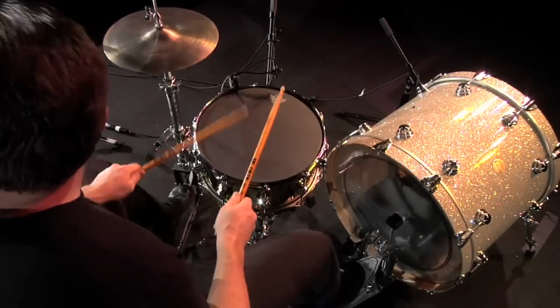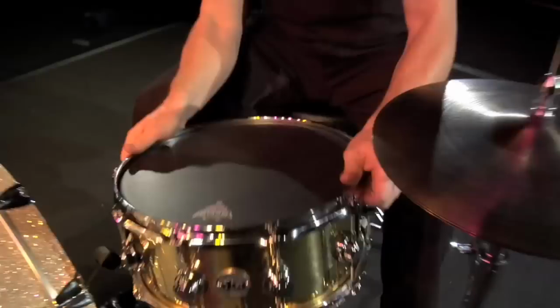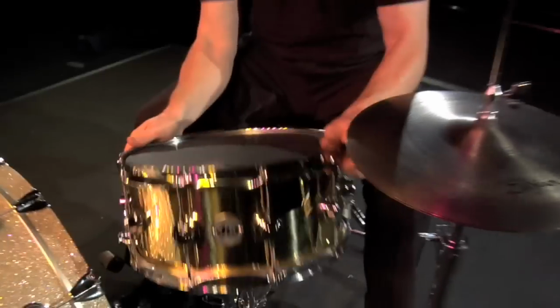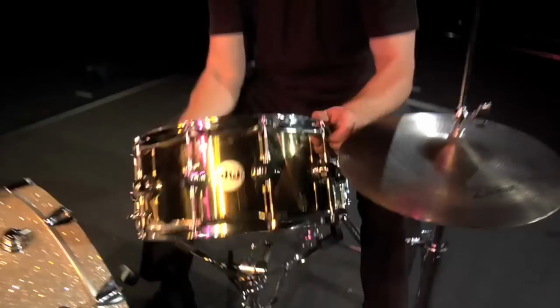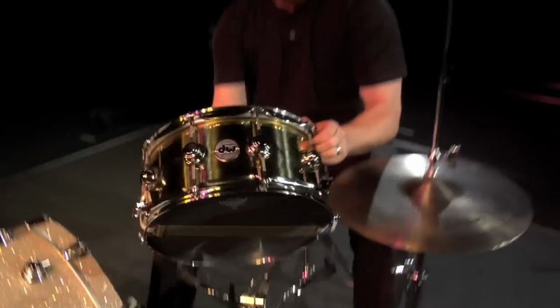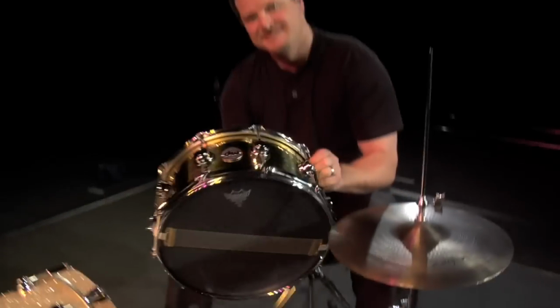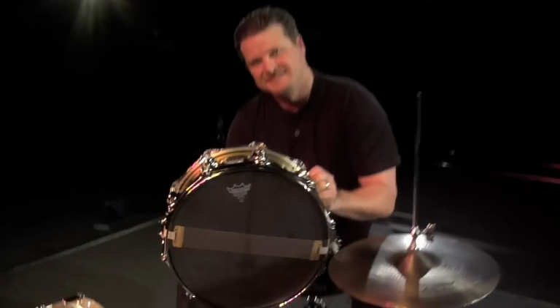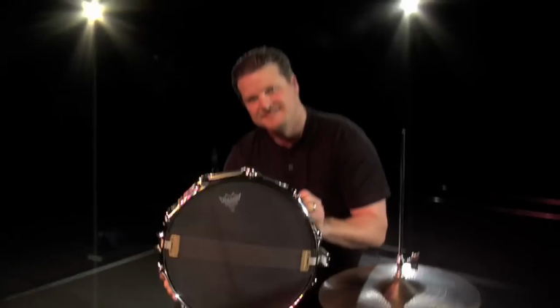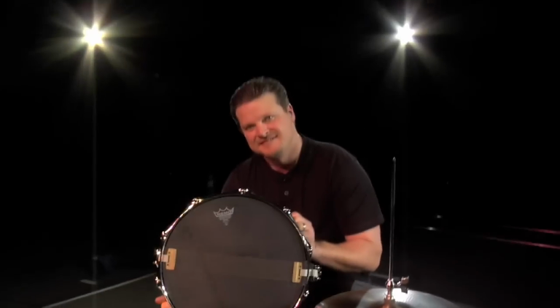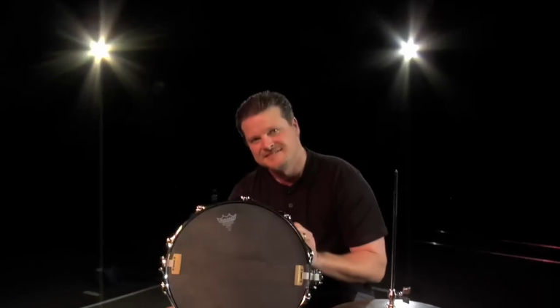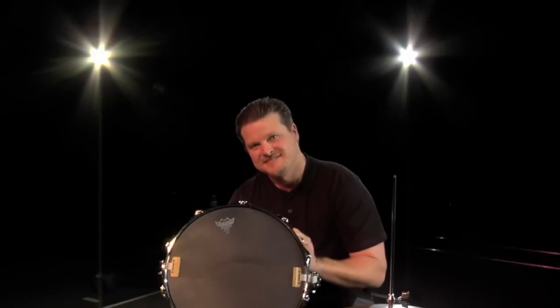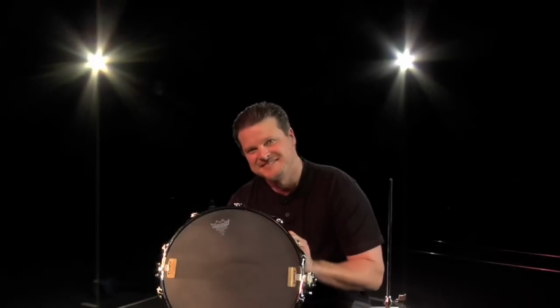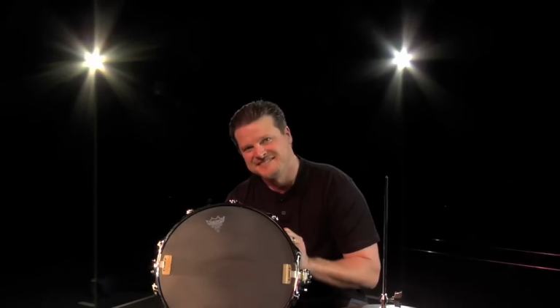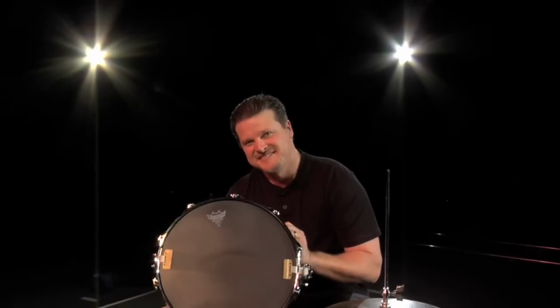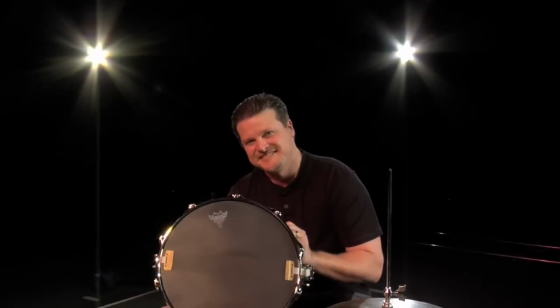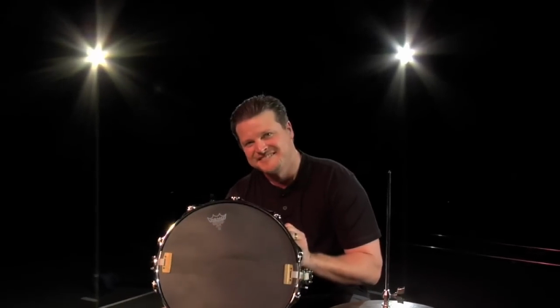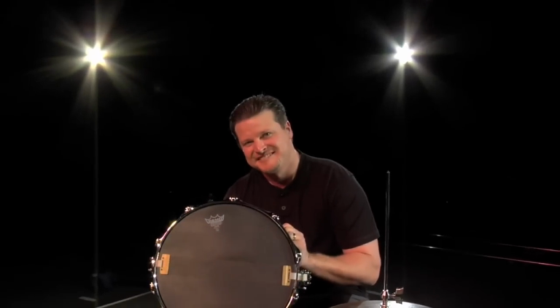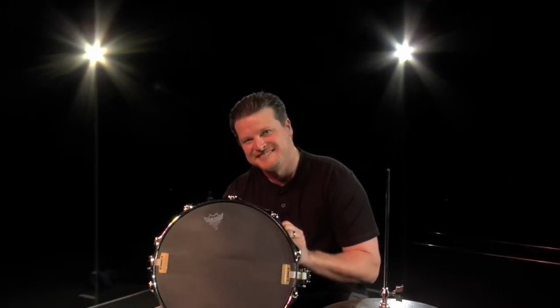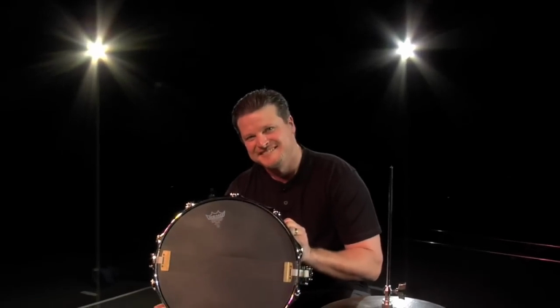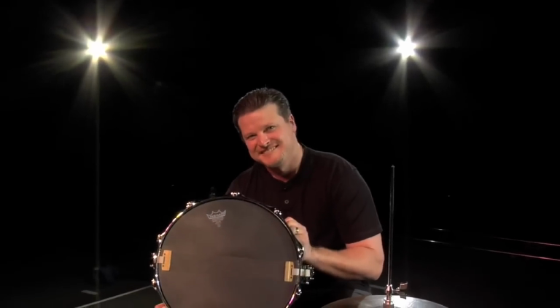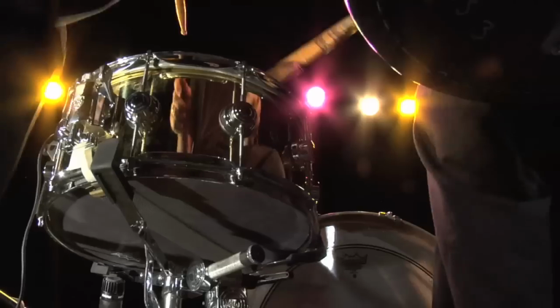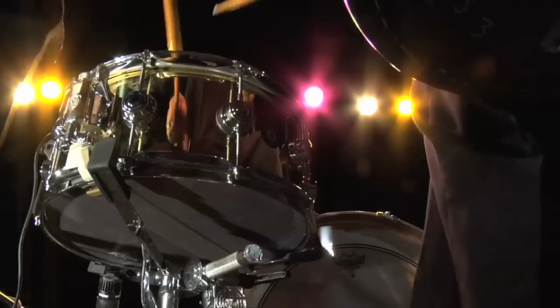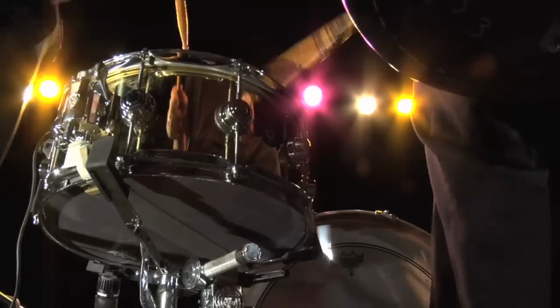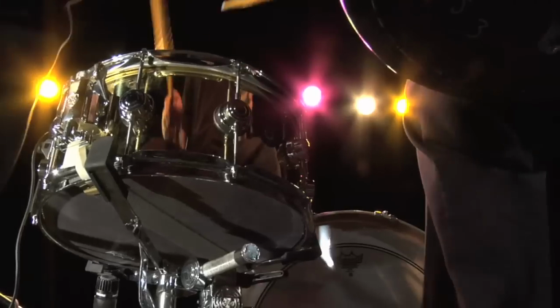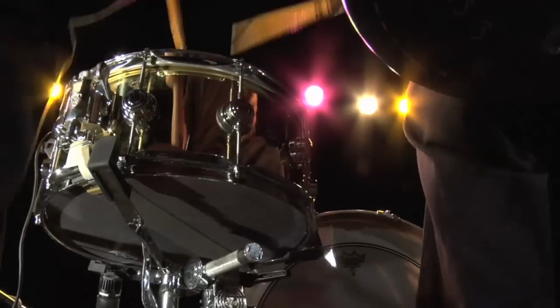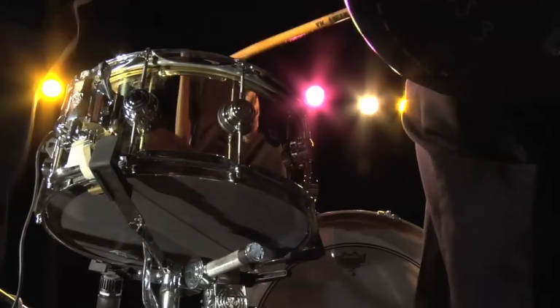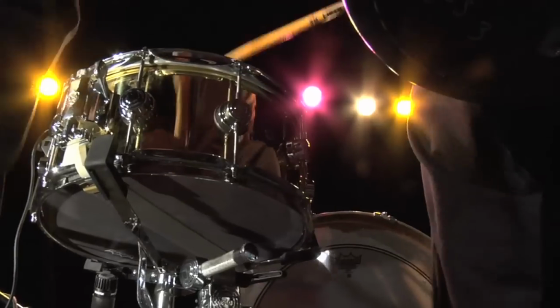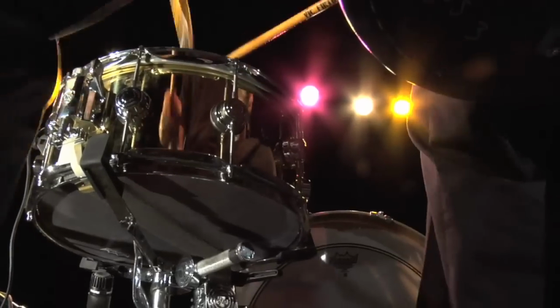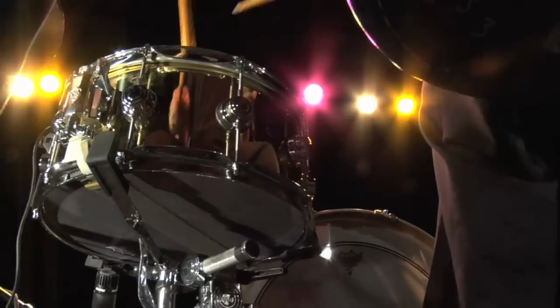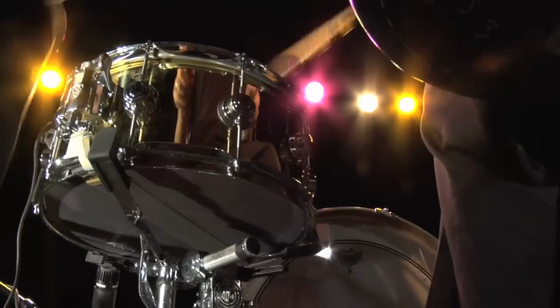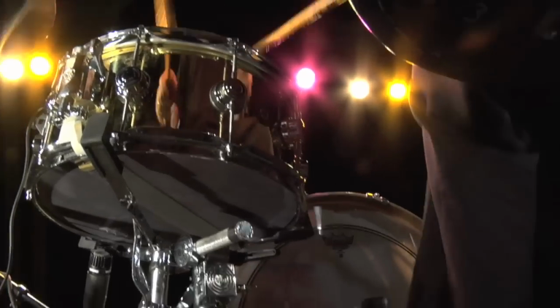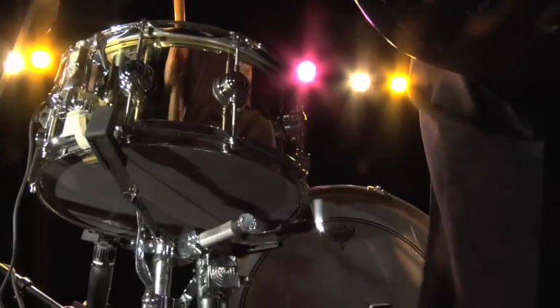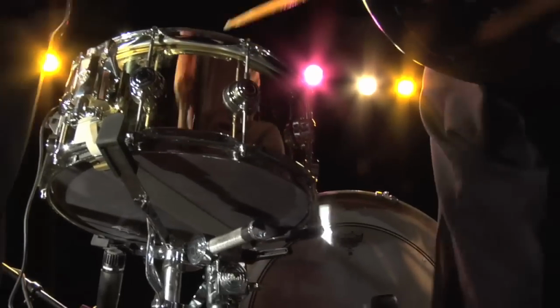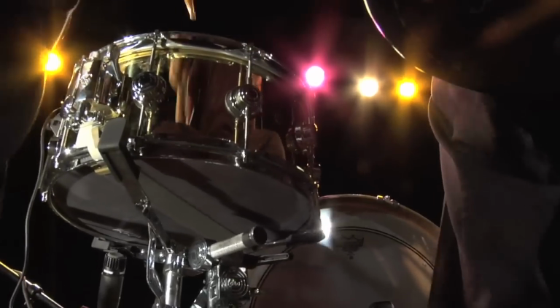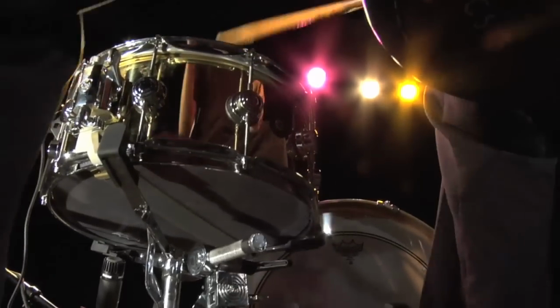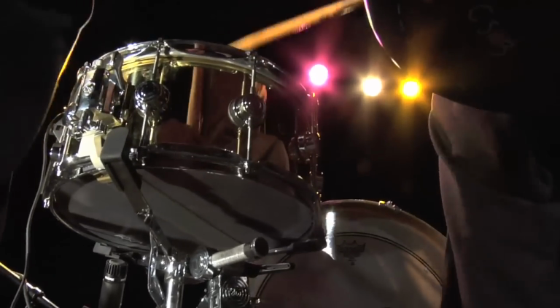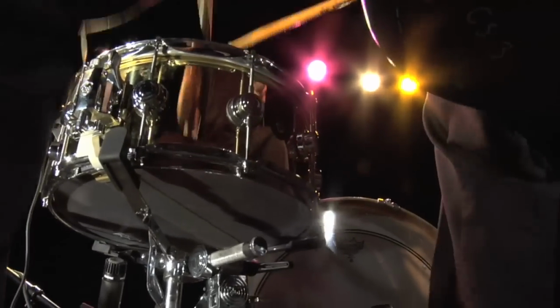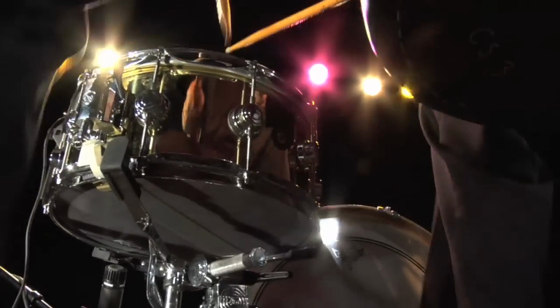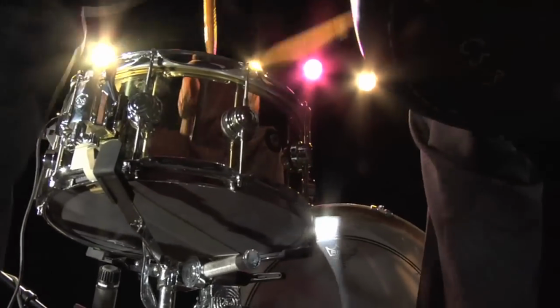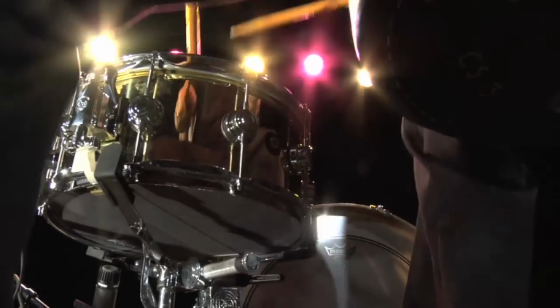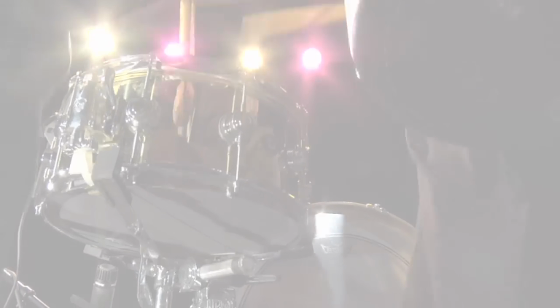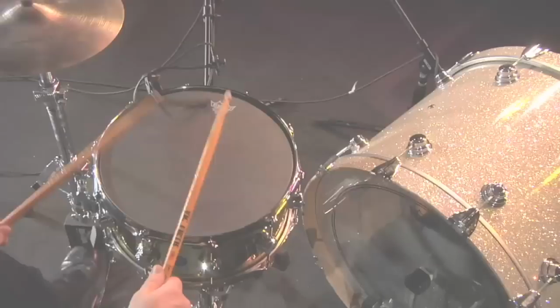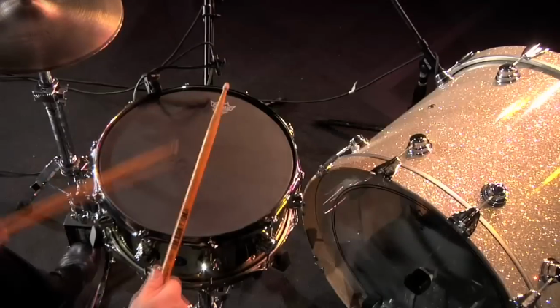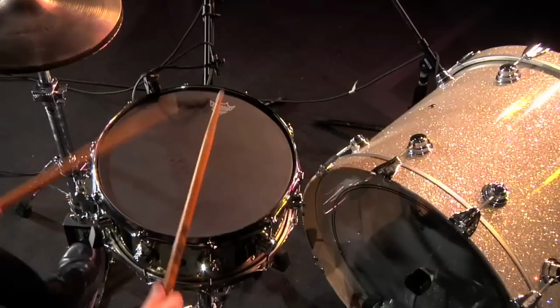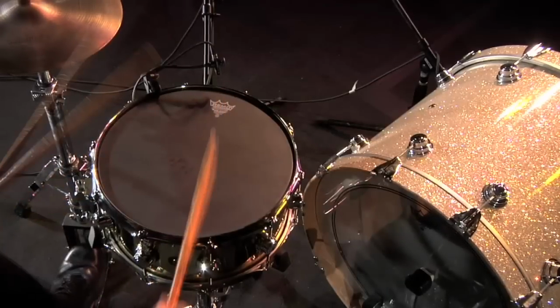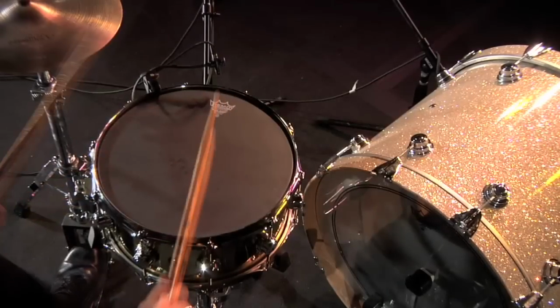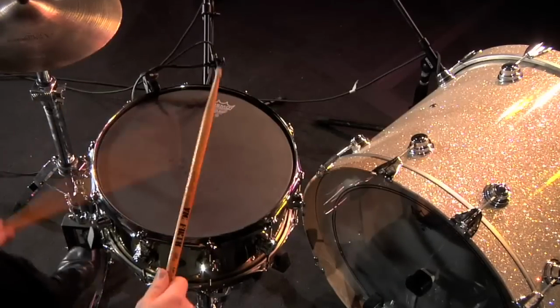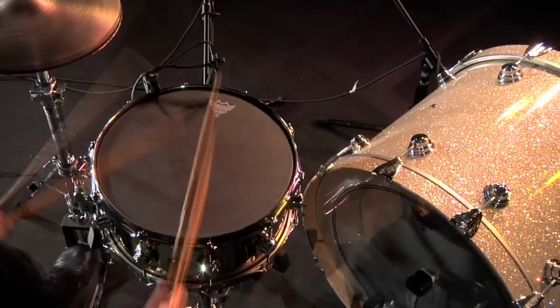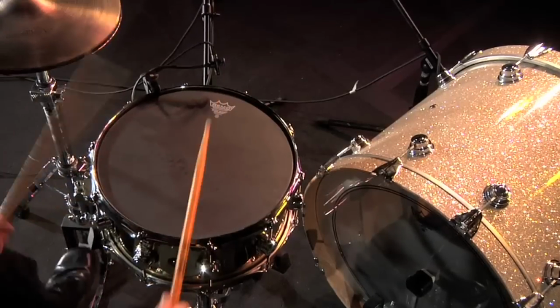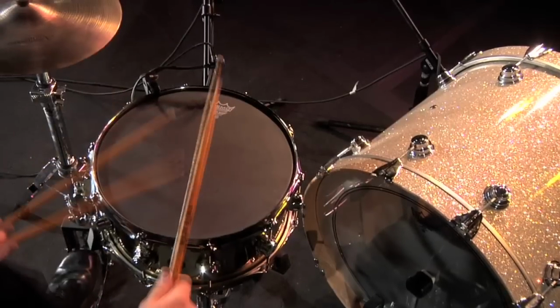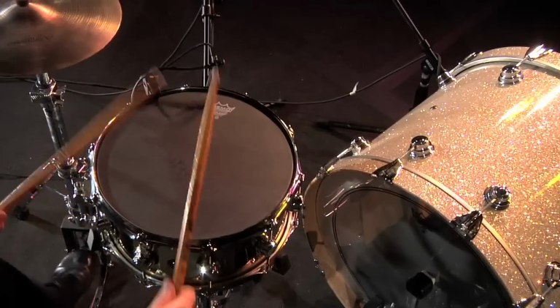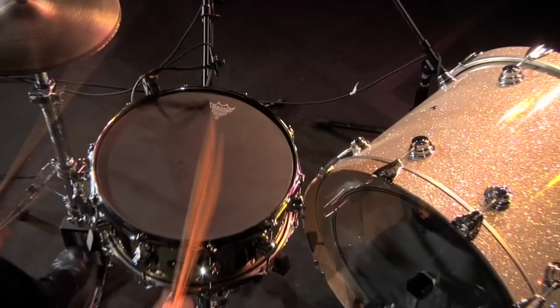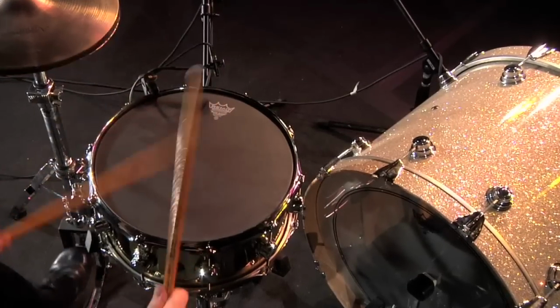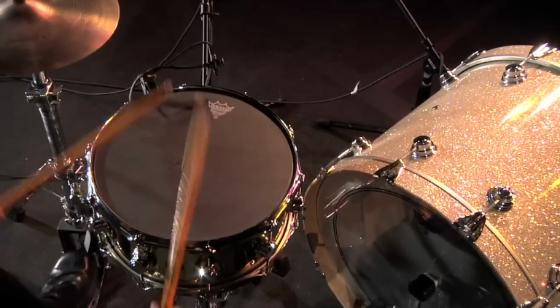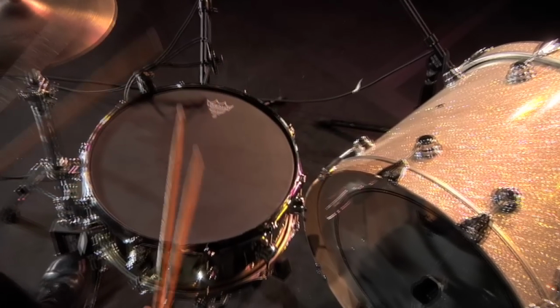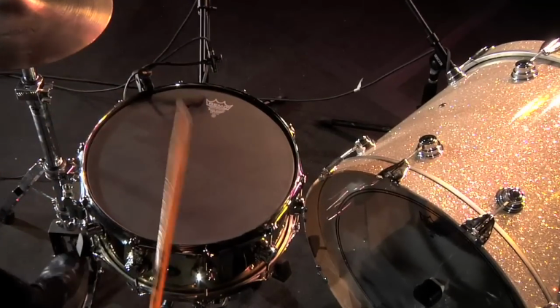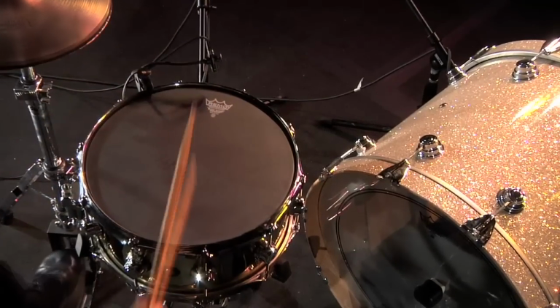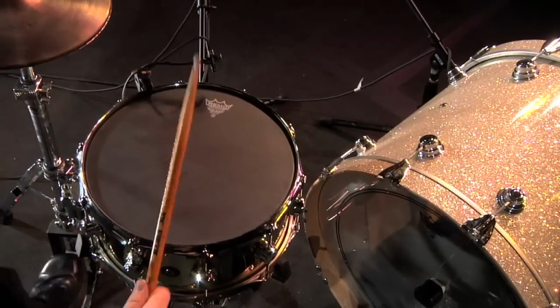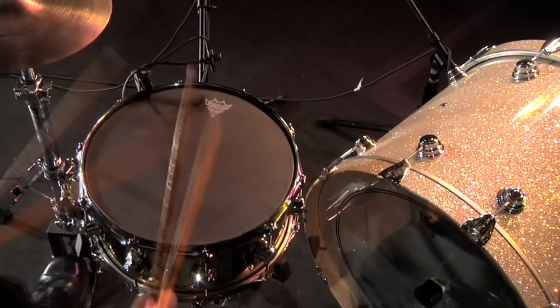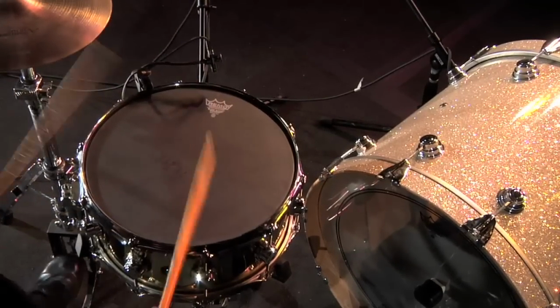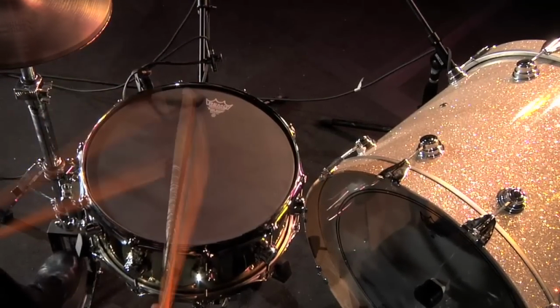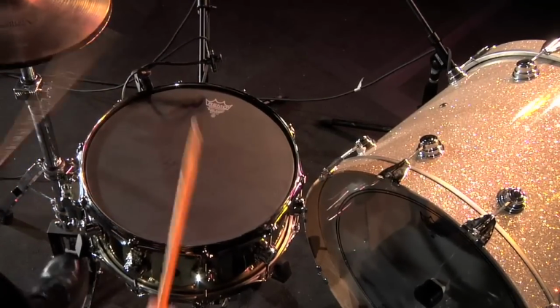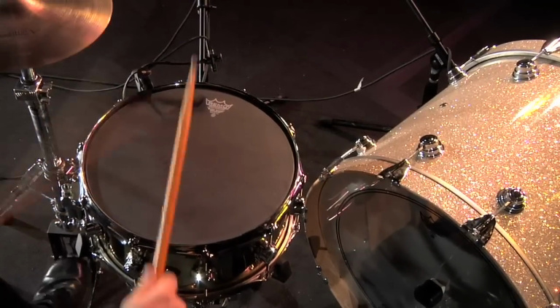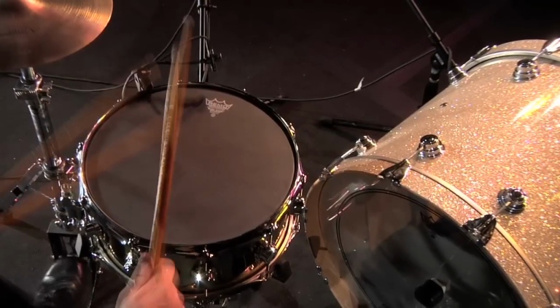Now you can add Black Suede Snare Side to complete that serious attitude your kit will have with Remo's Black Suede Drumhead.